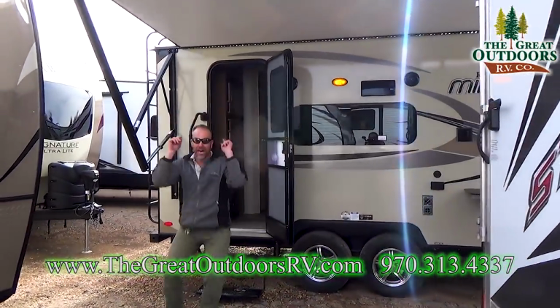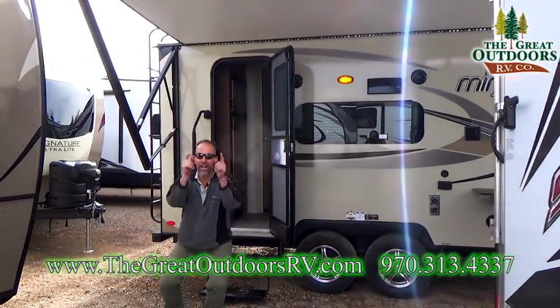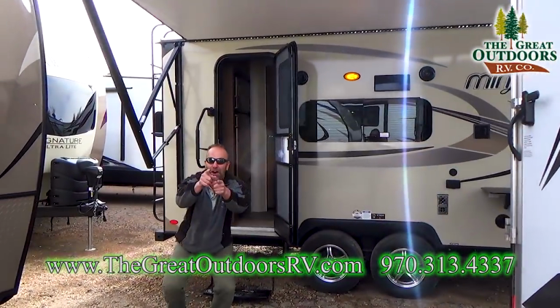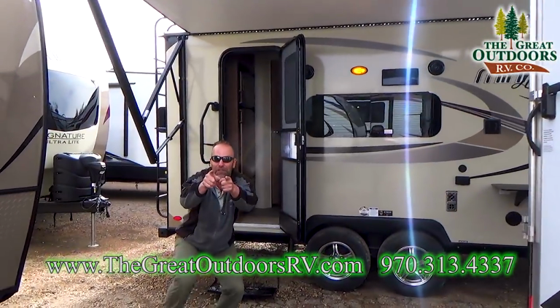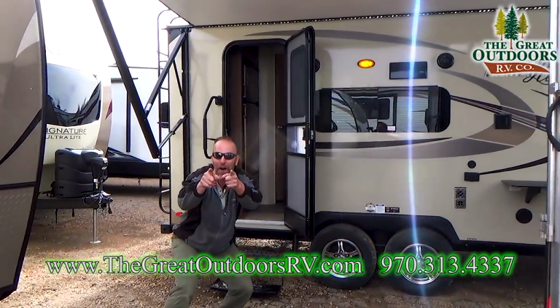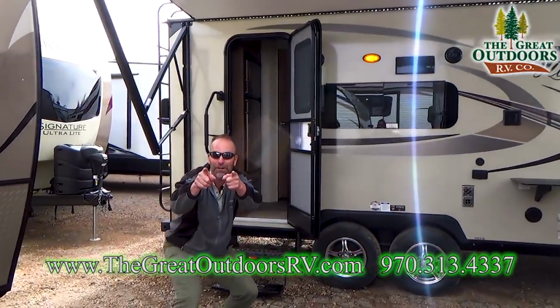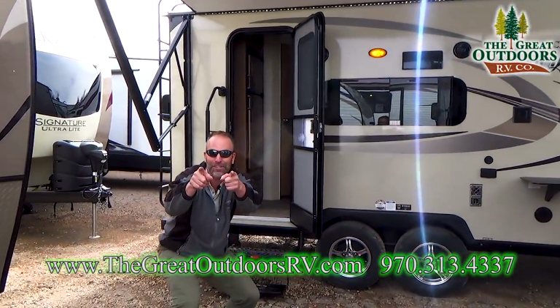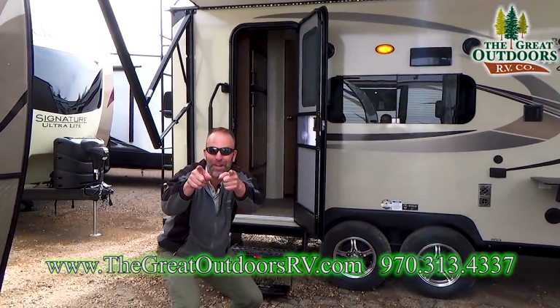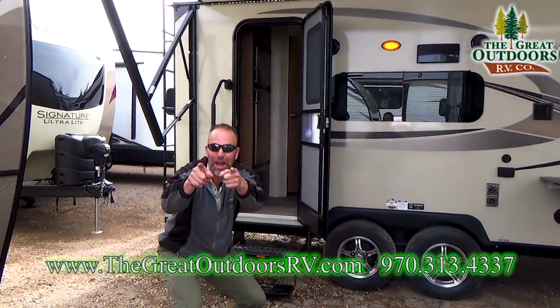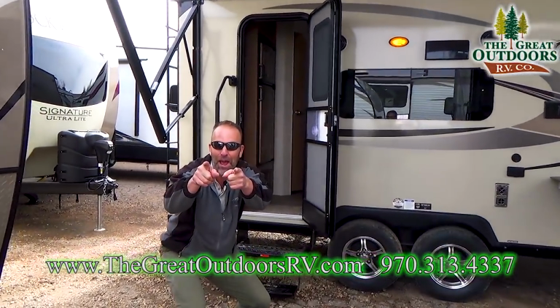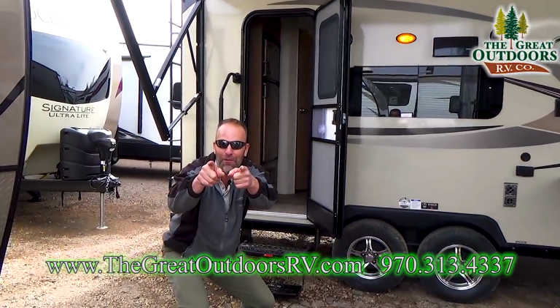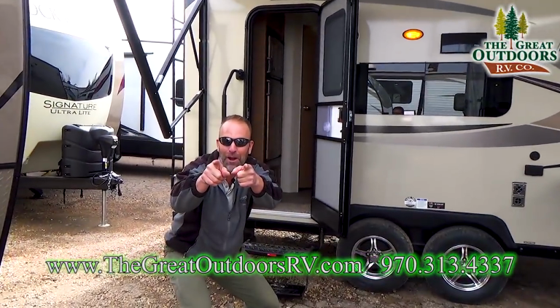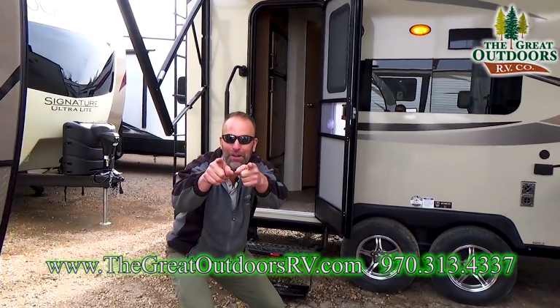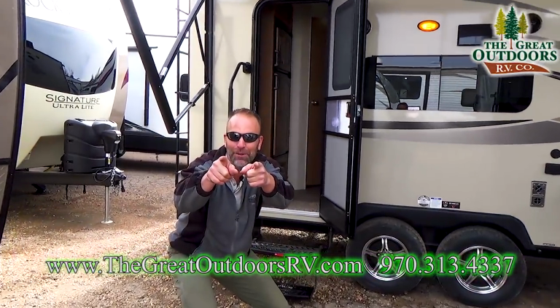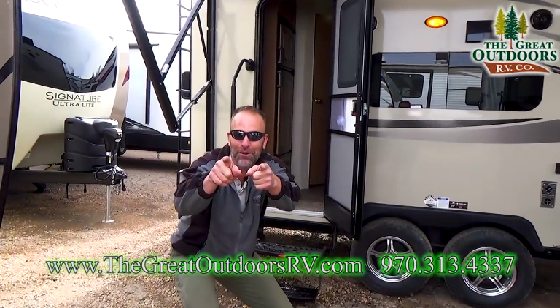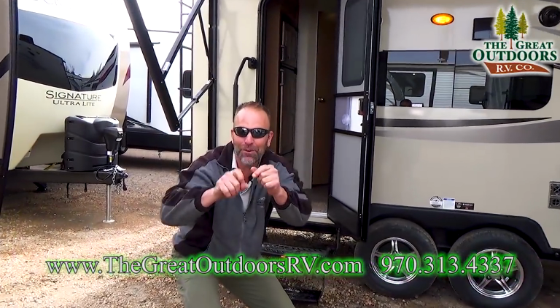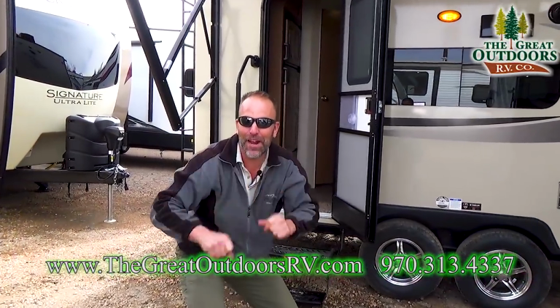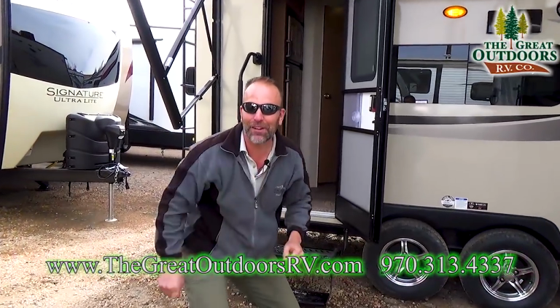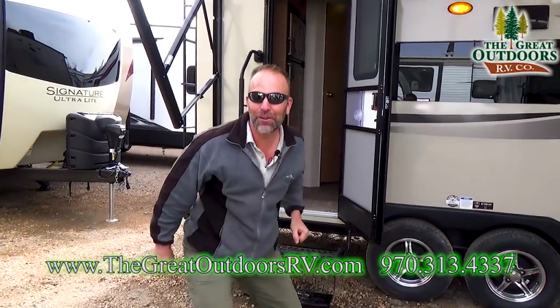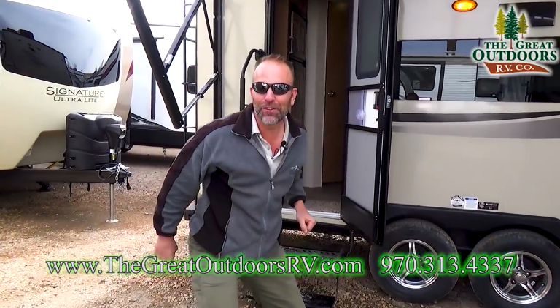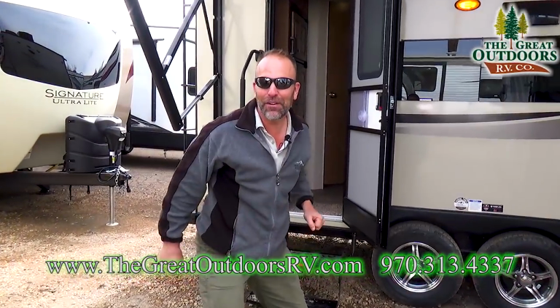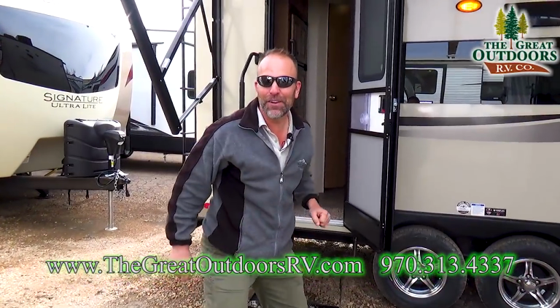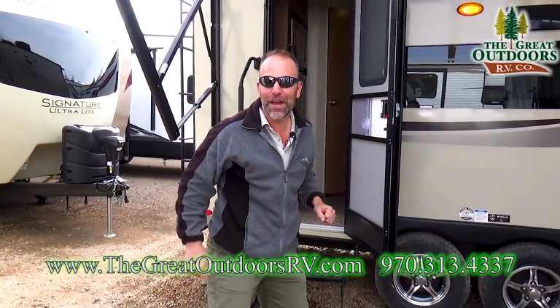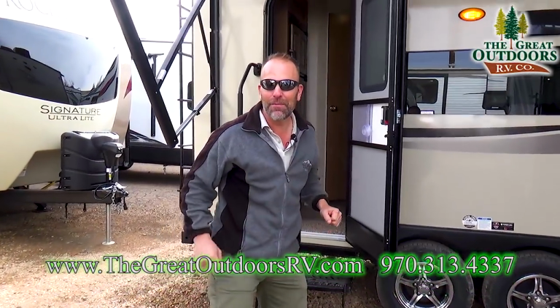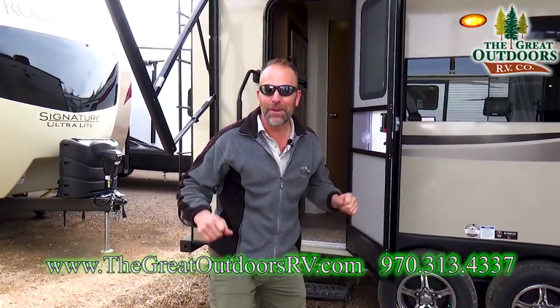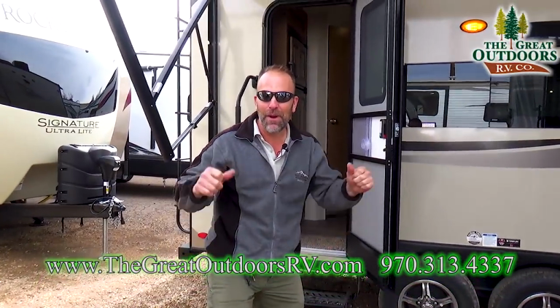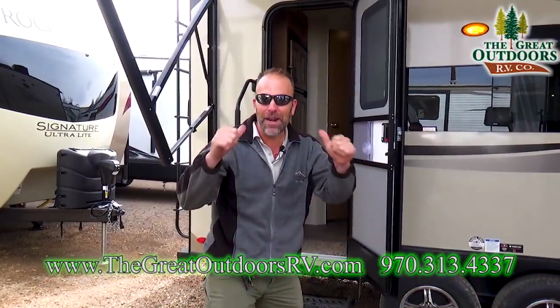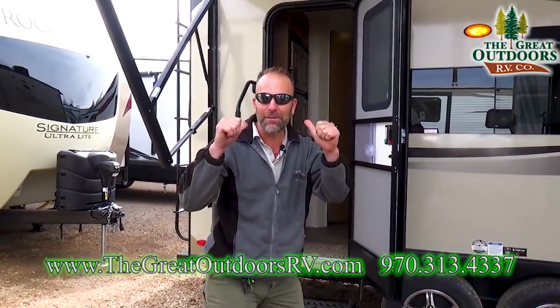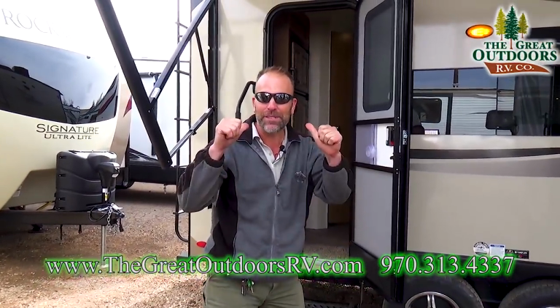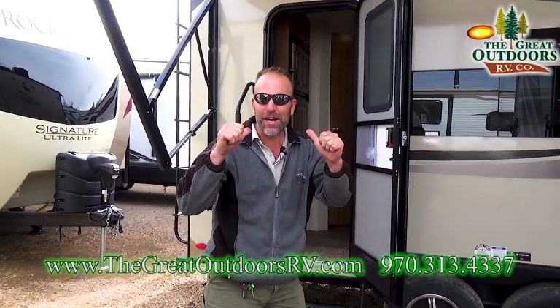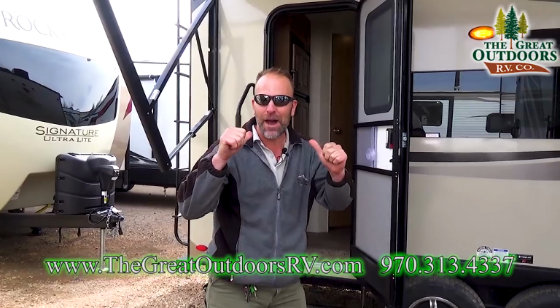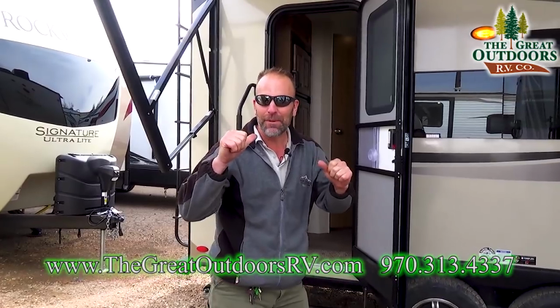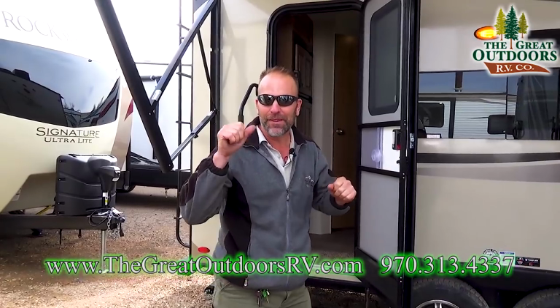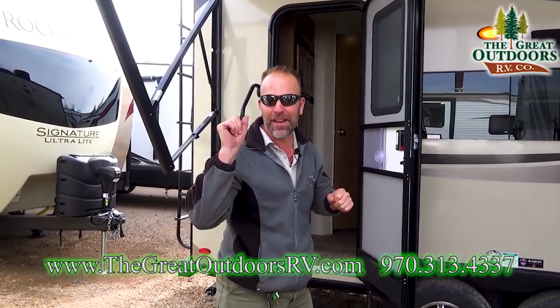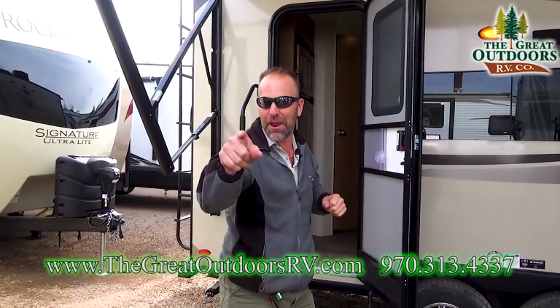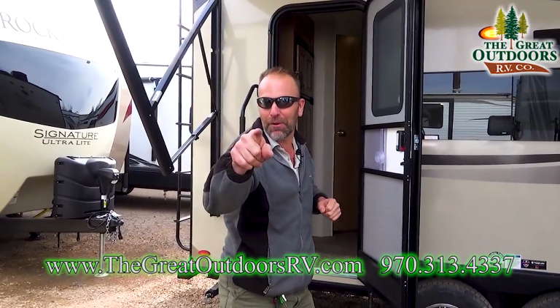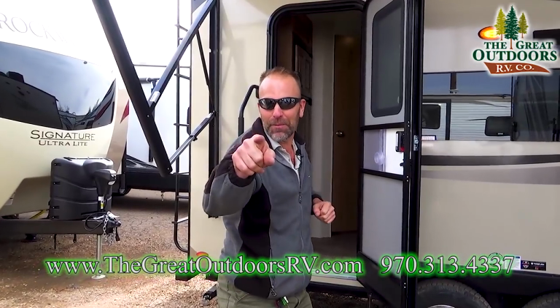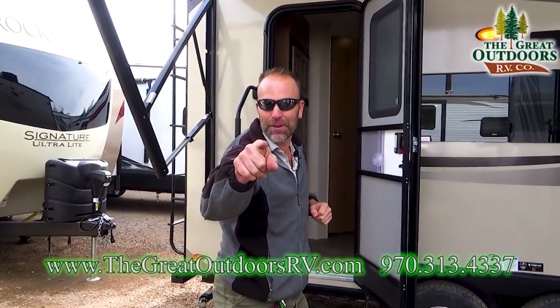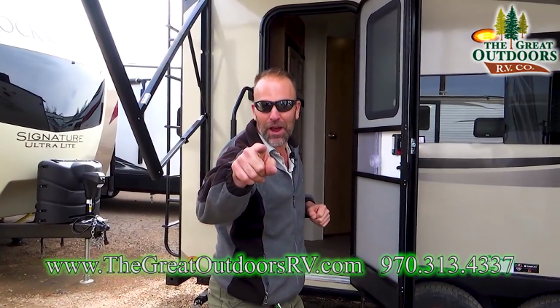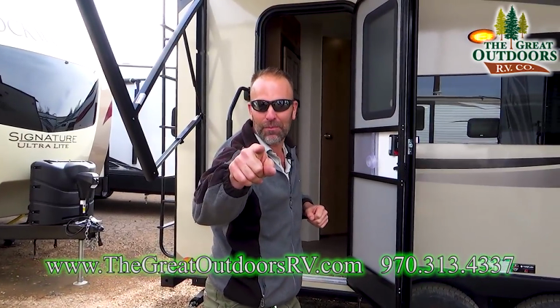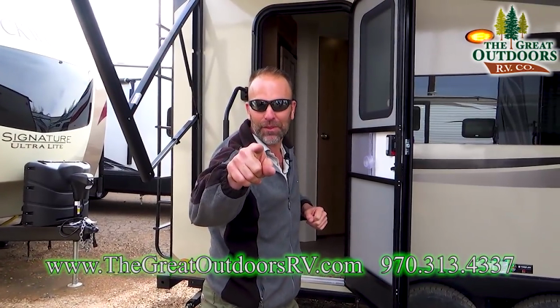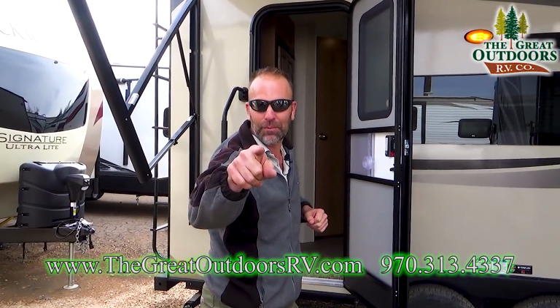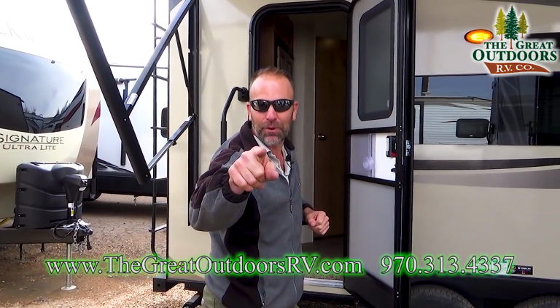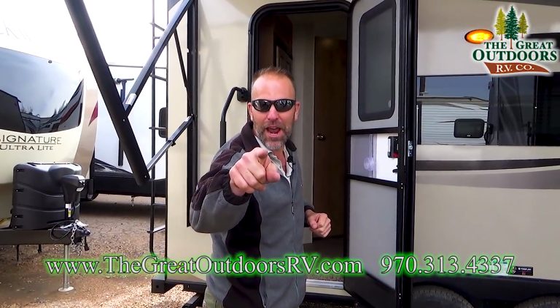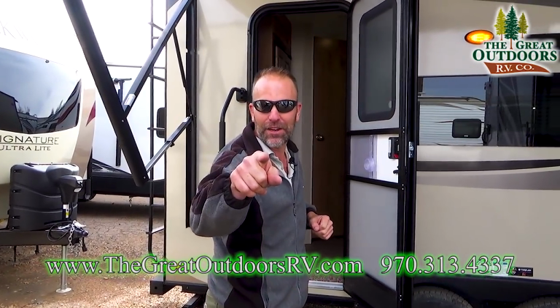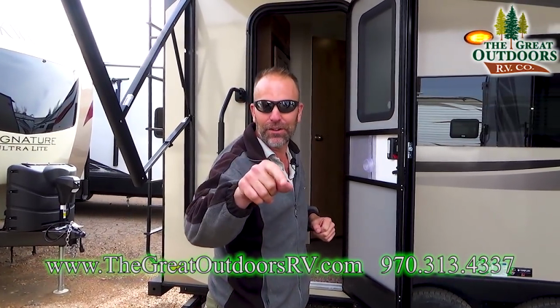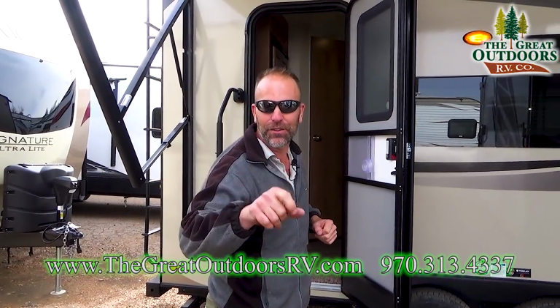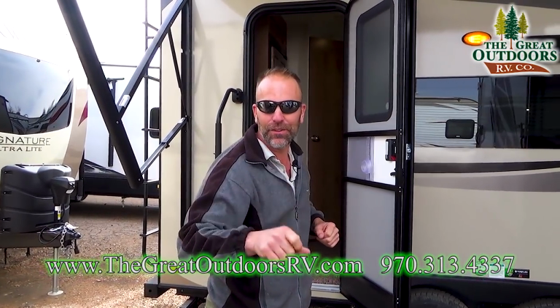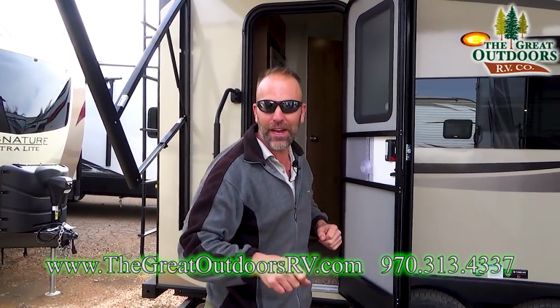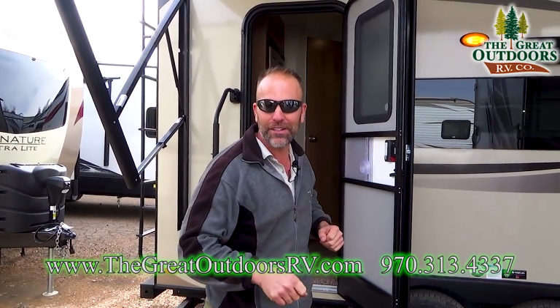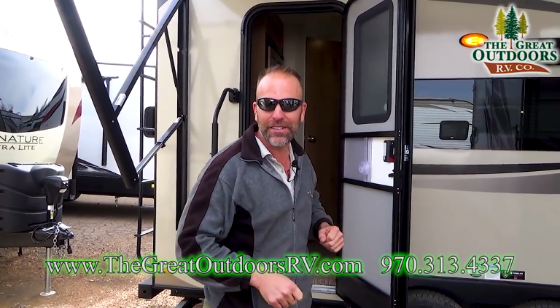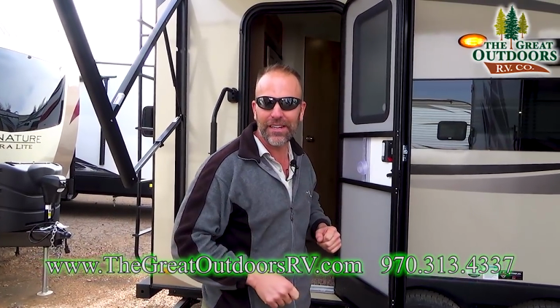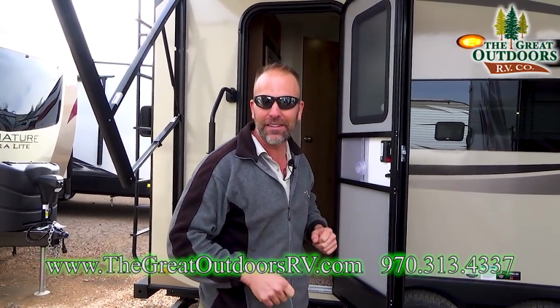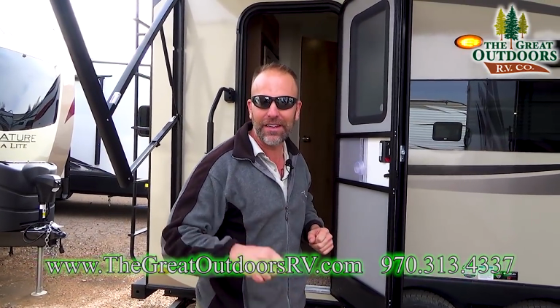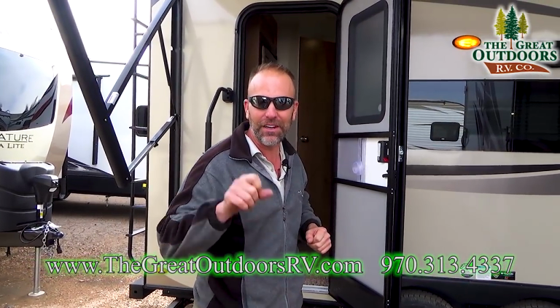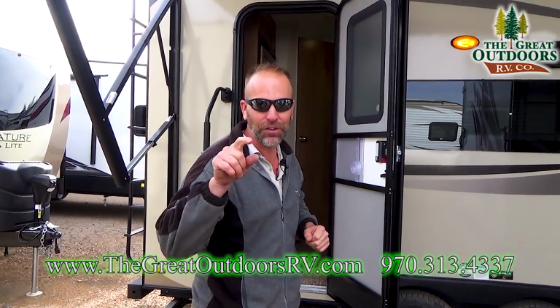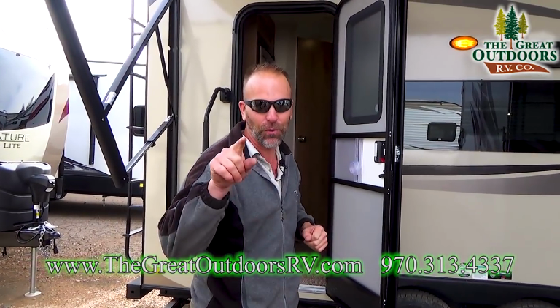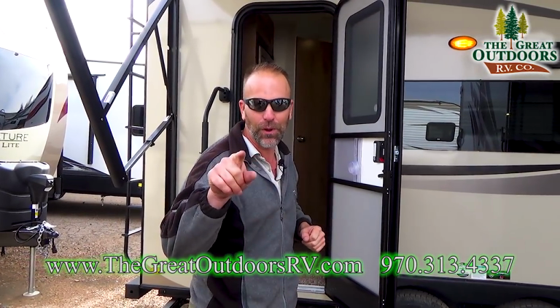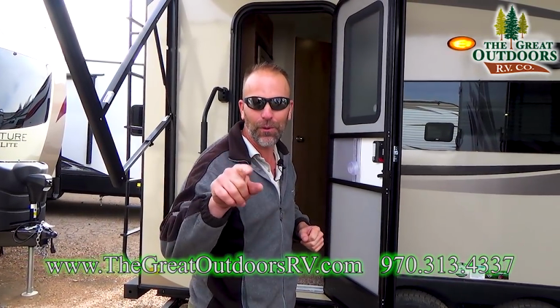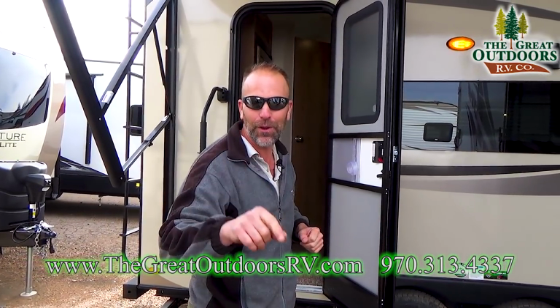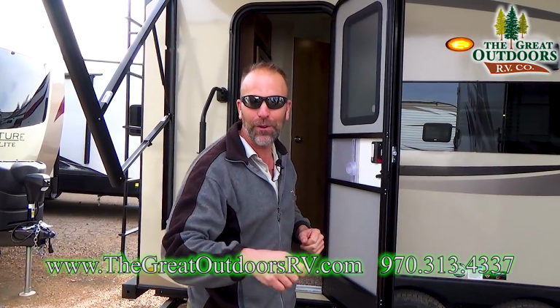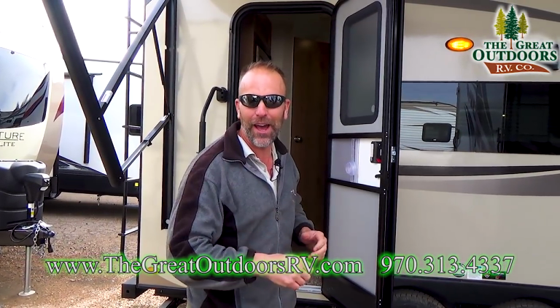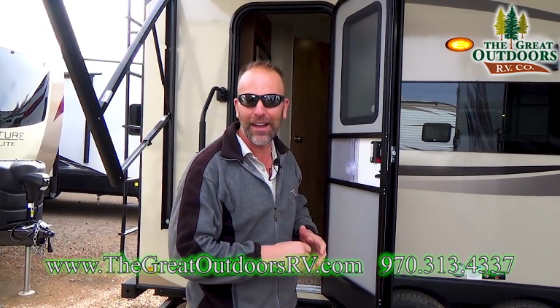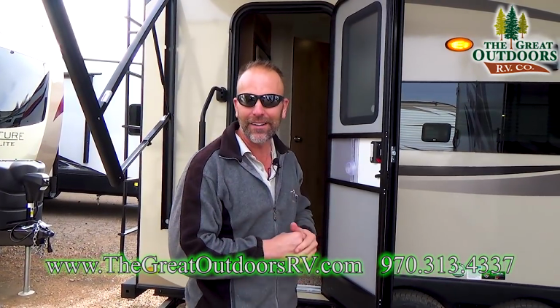Hello folks and welcome to the Great Outdoors RV Company. My name is Tom and today we're going to be talking about the brand new 2018 2109.